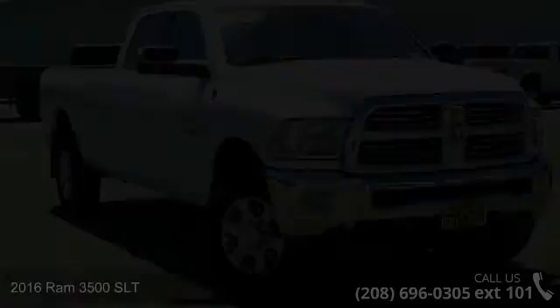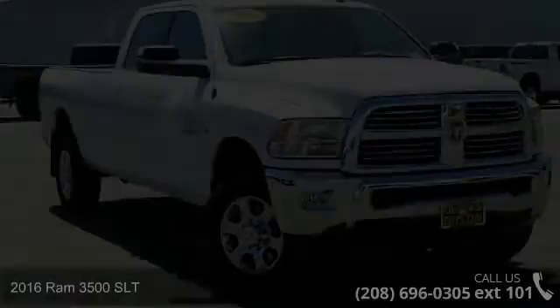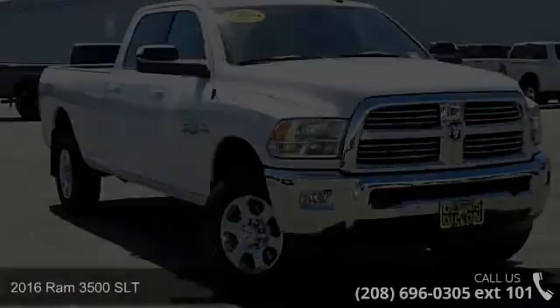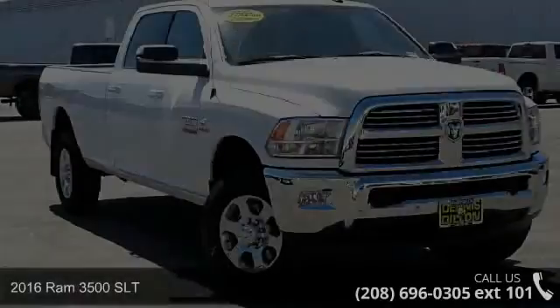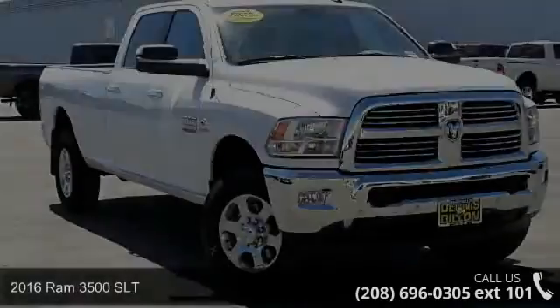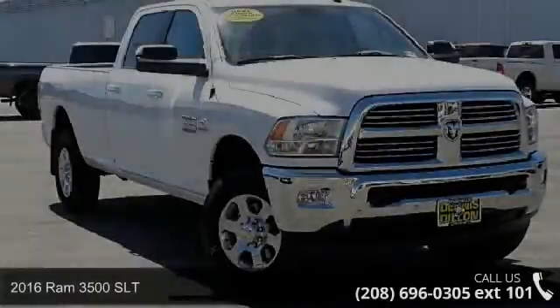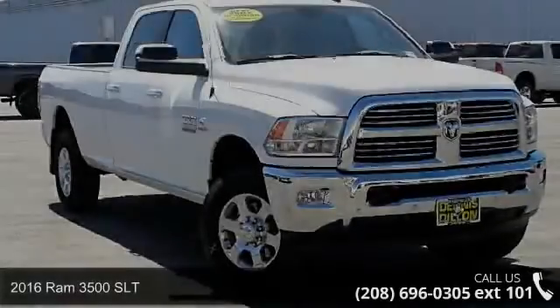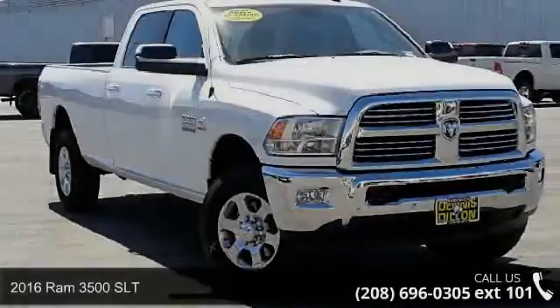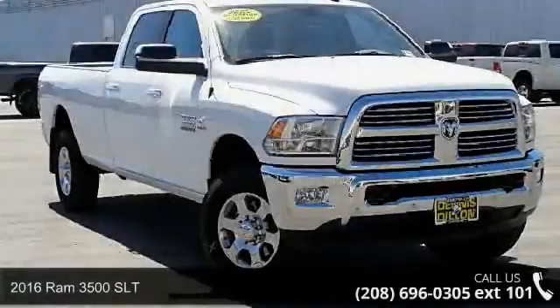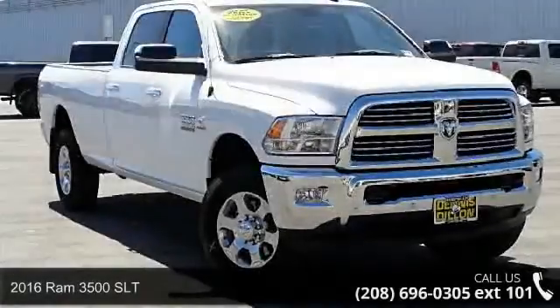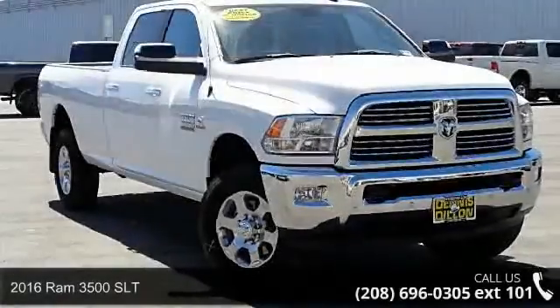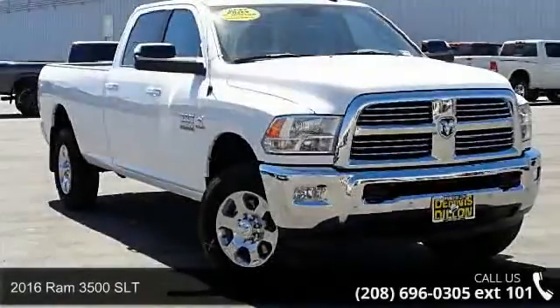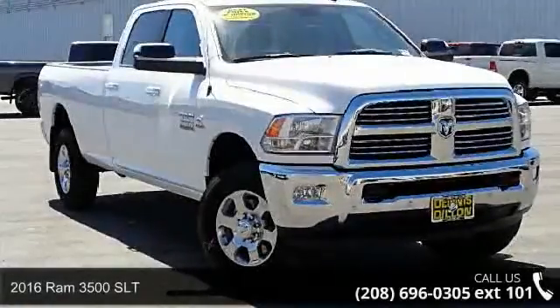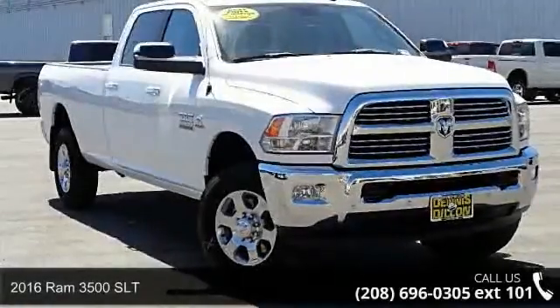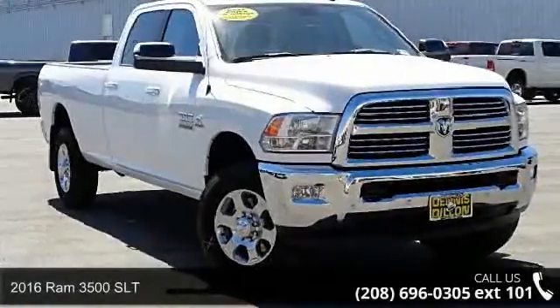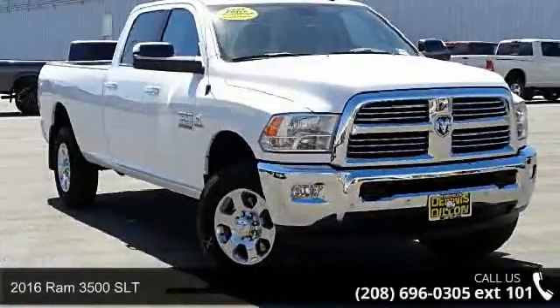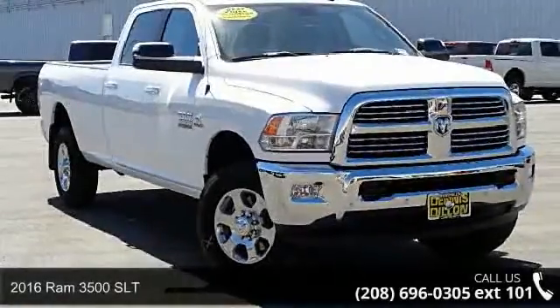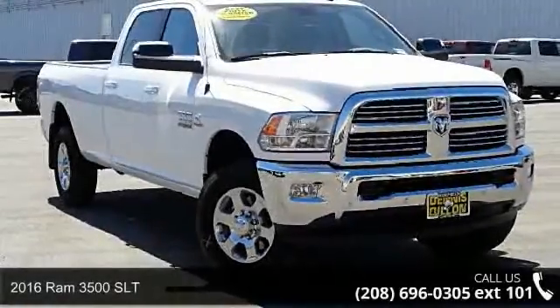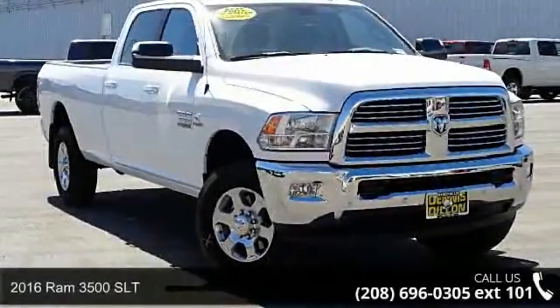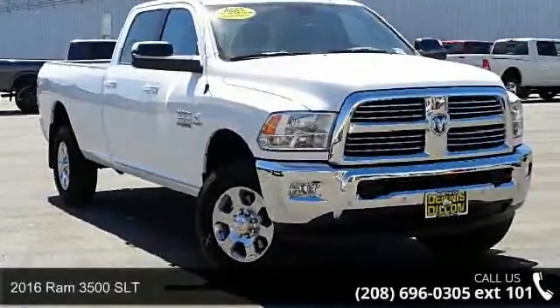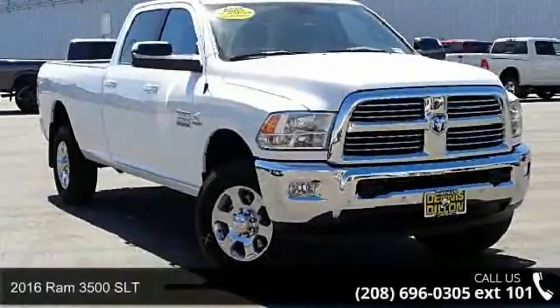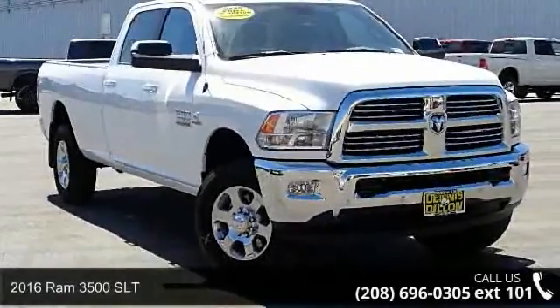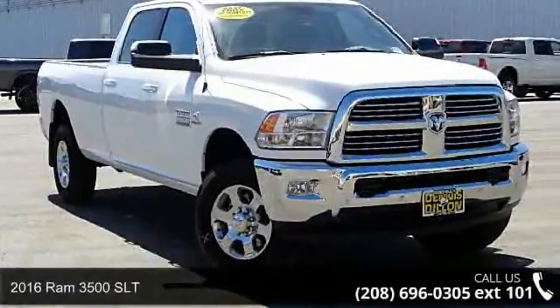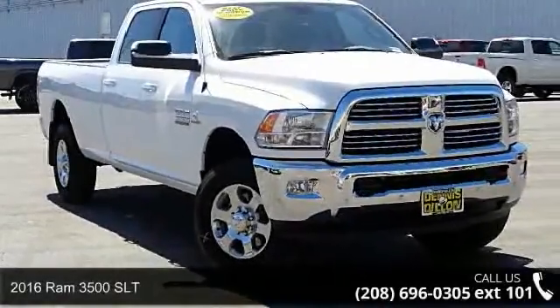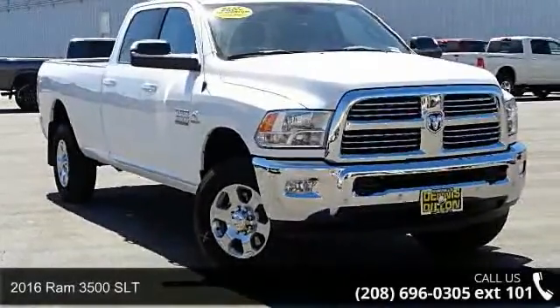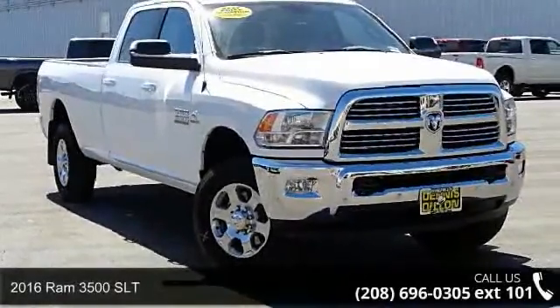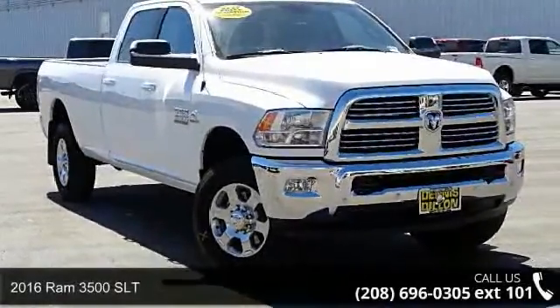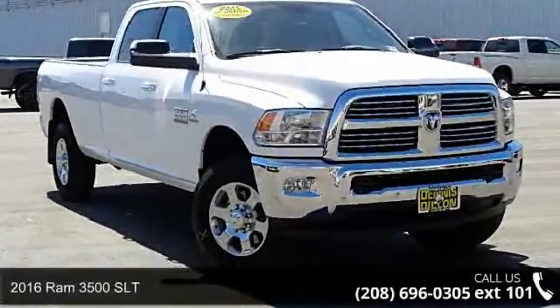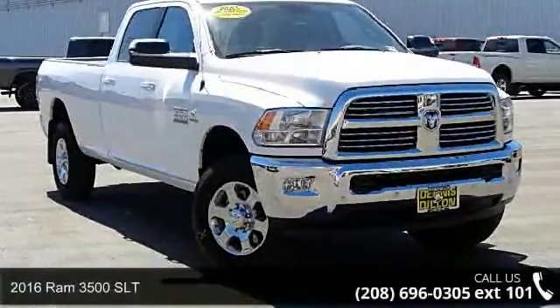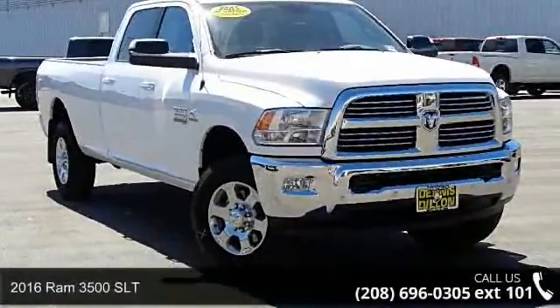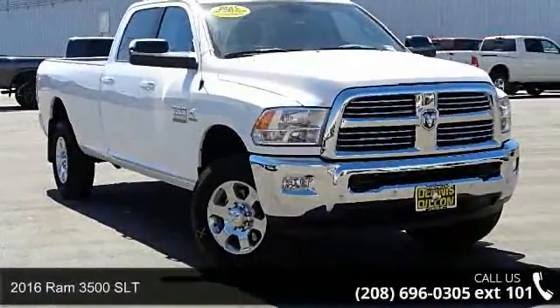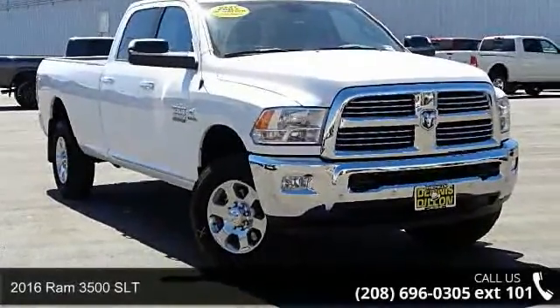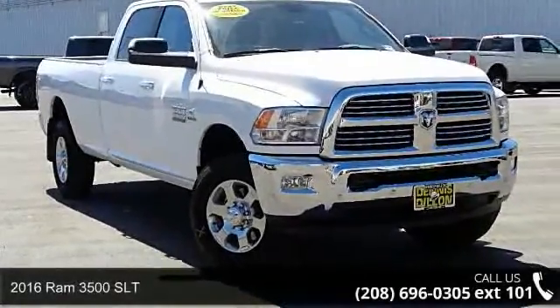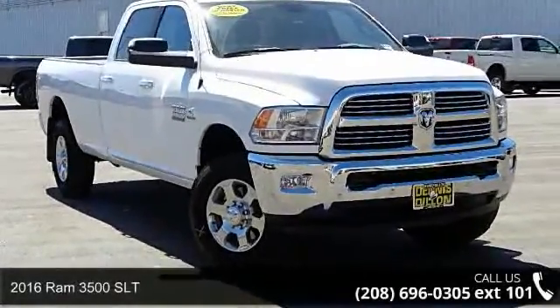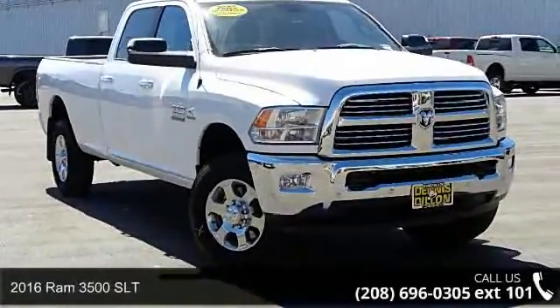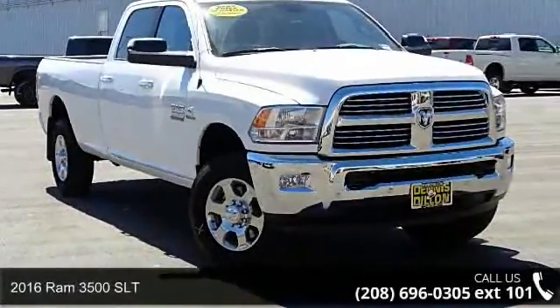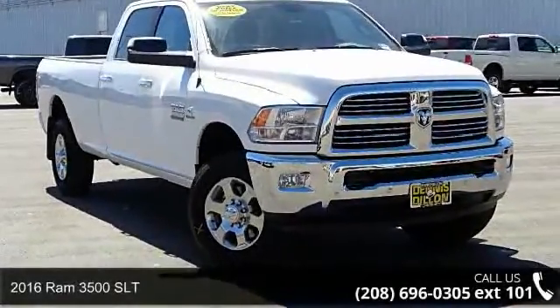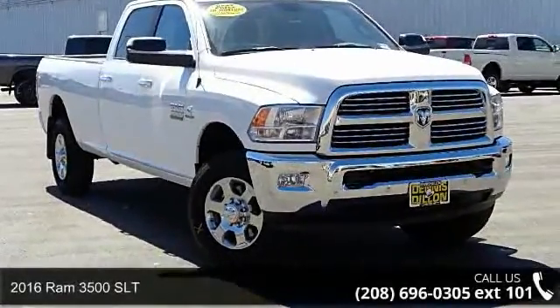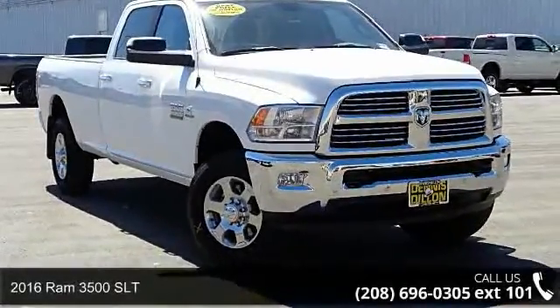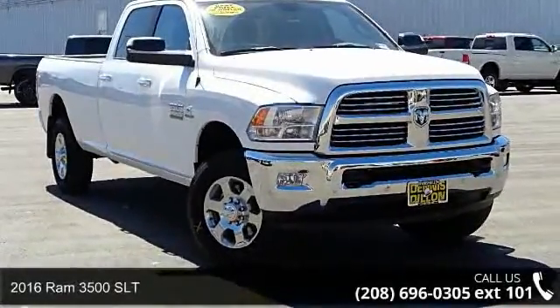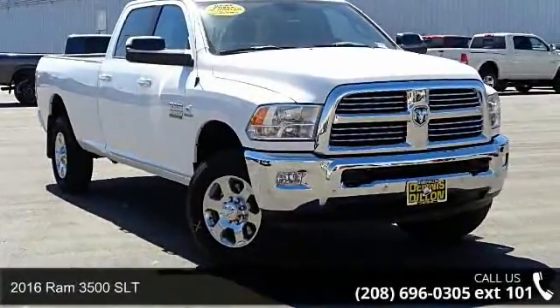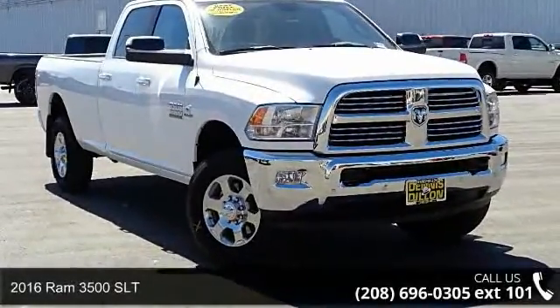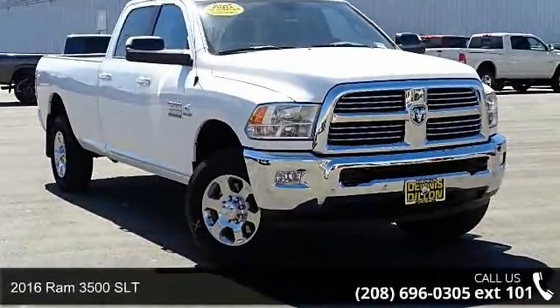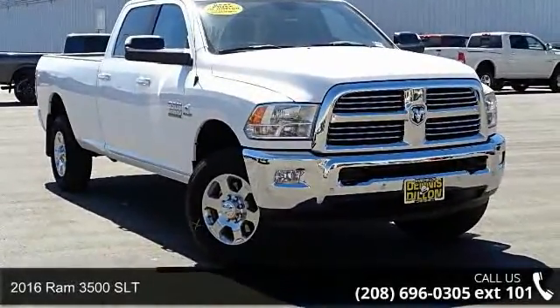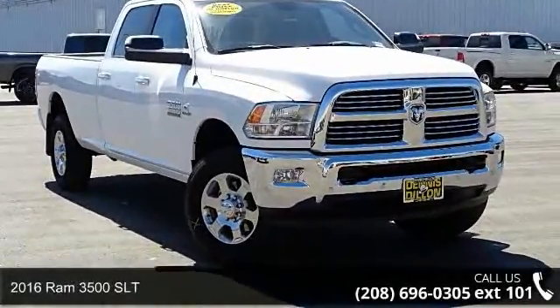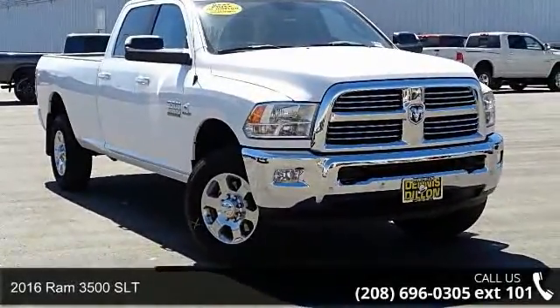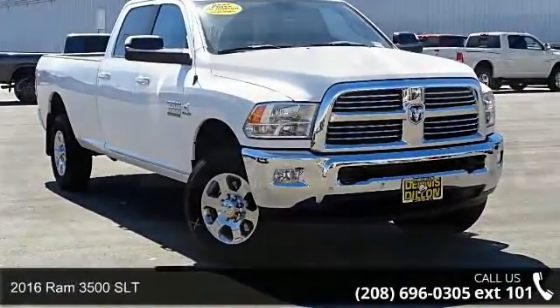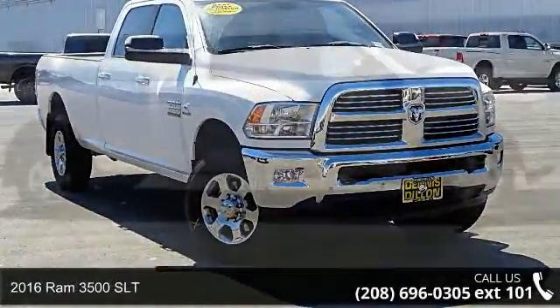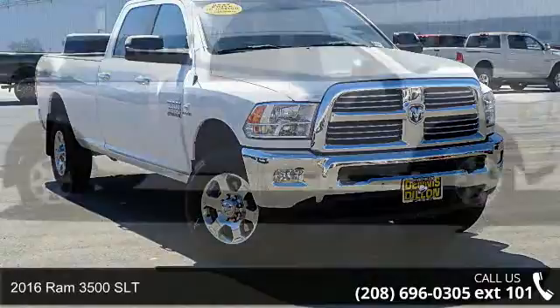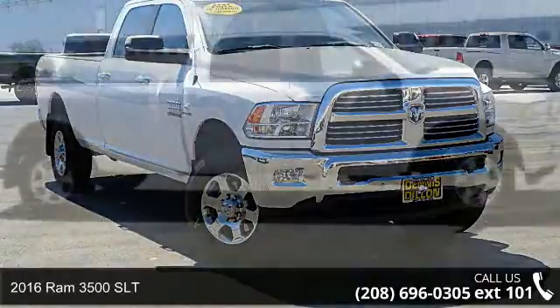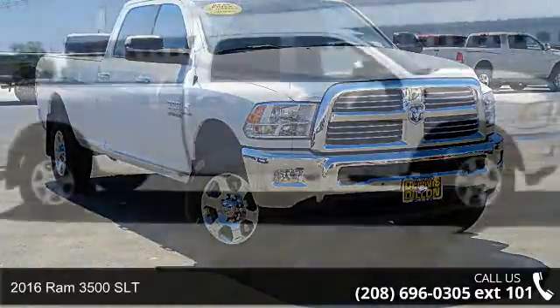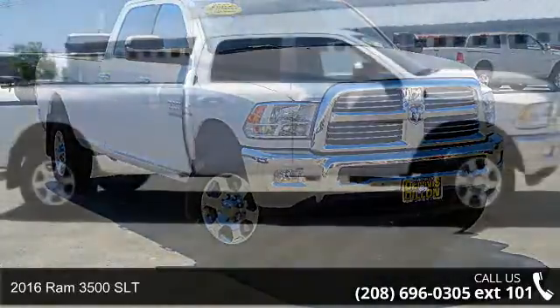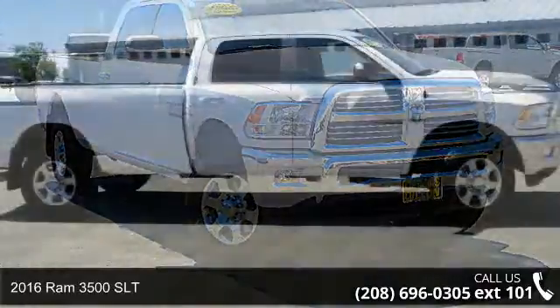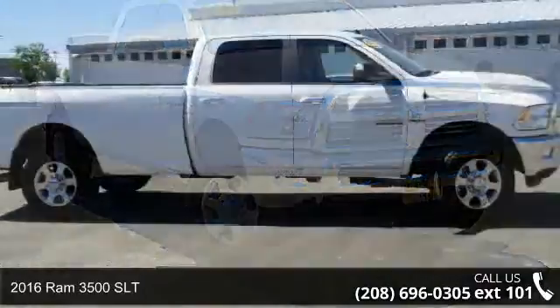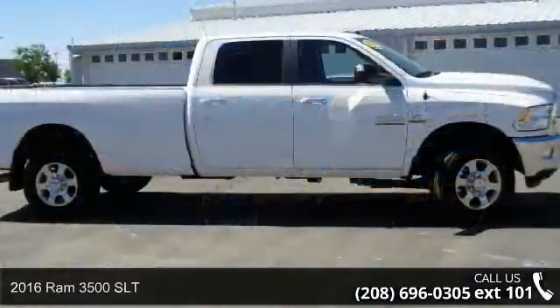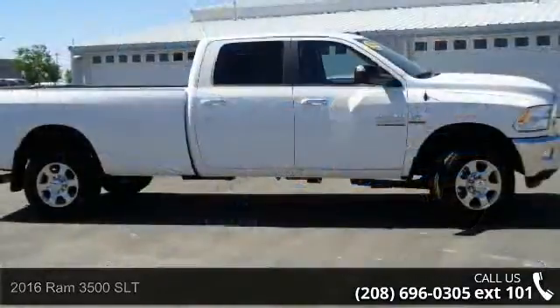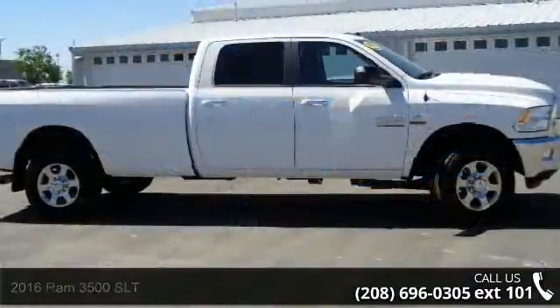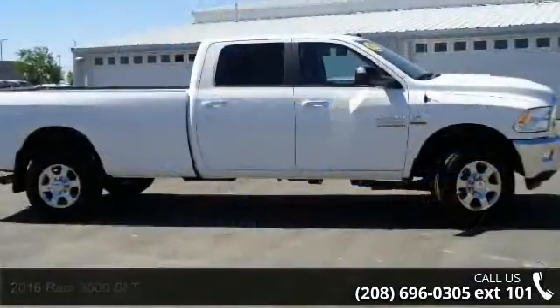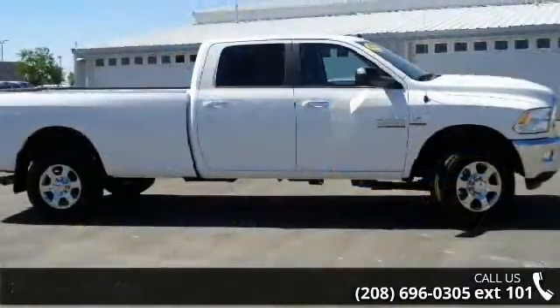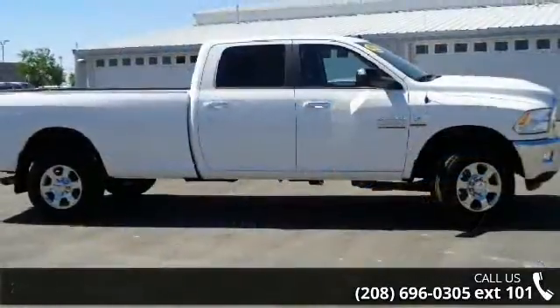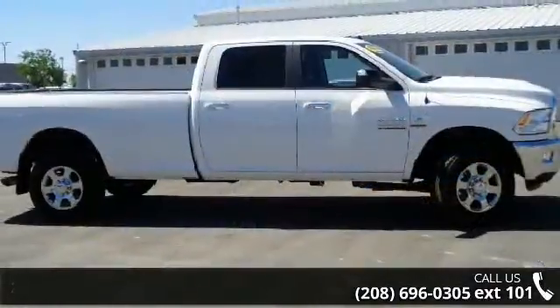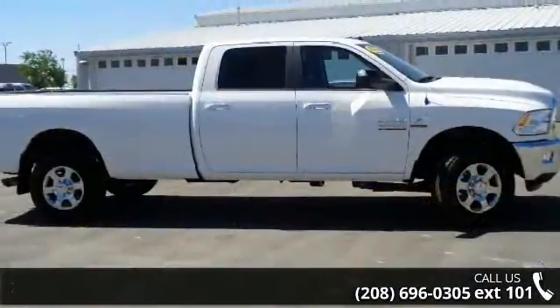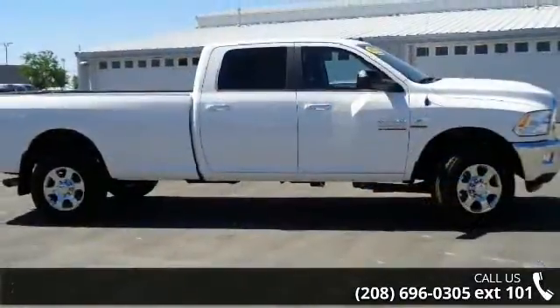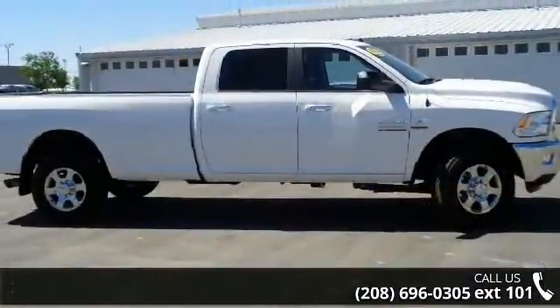Check out this 2016 Ram 3500 SLT. This may be the set of wheels you've been looking for.